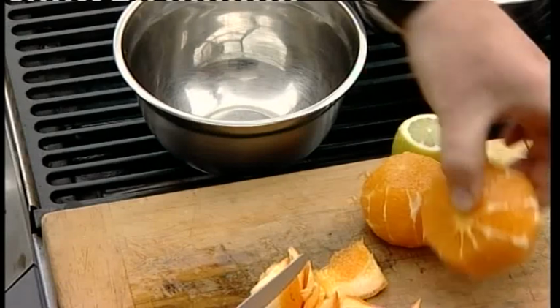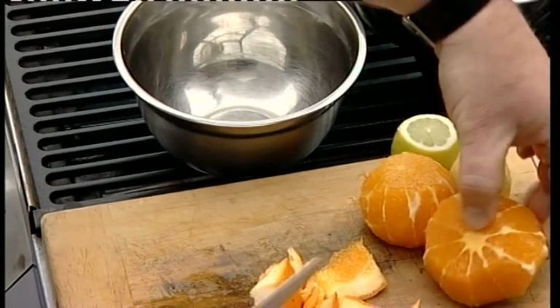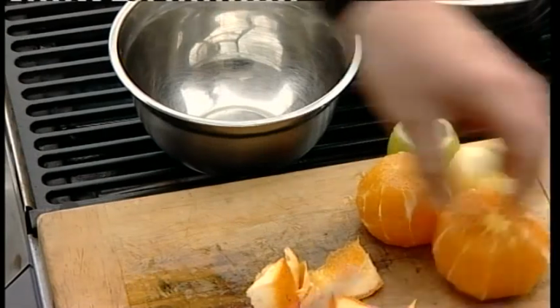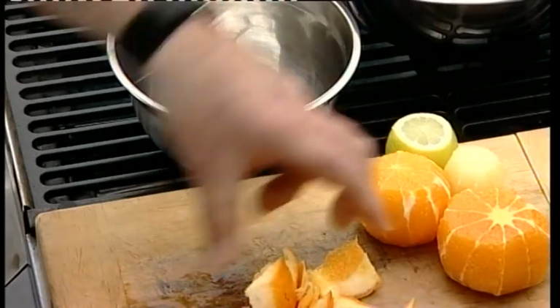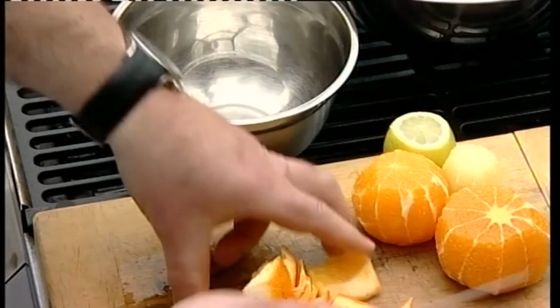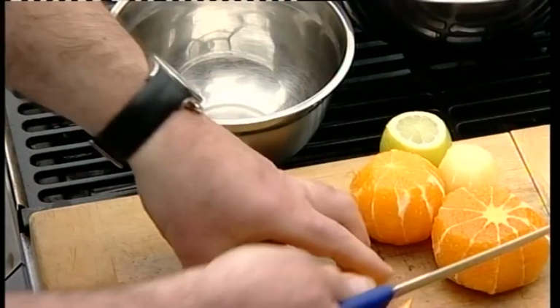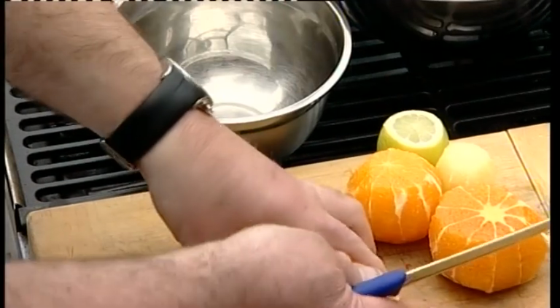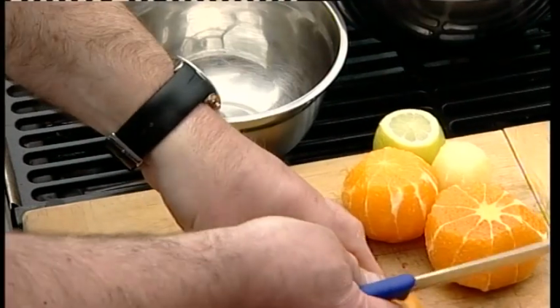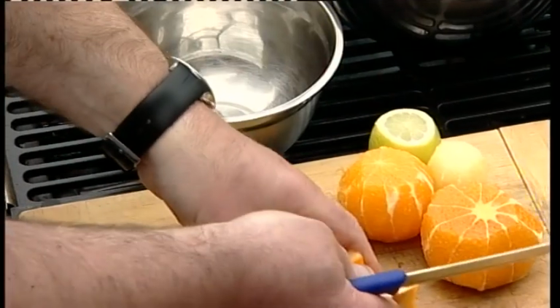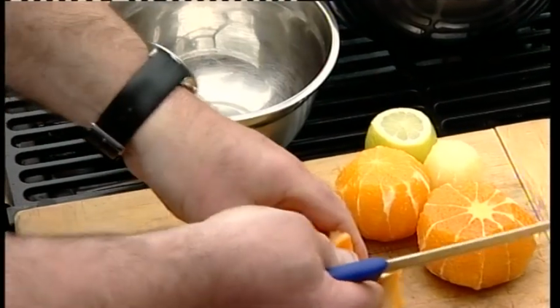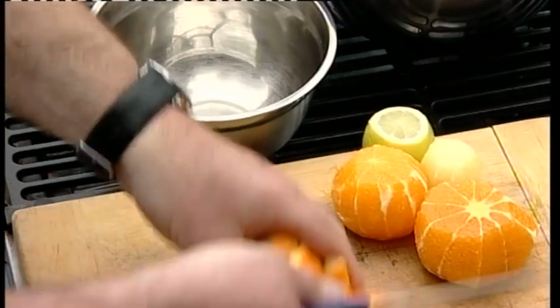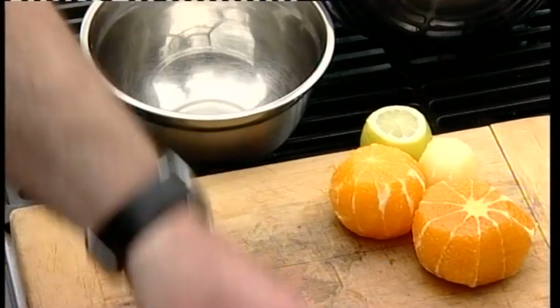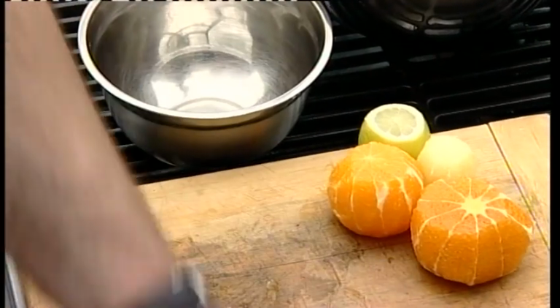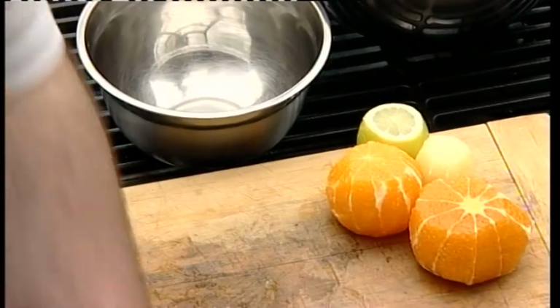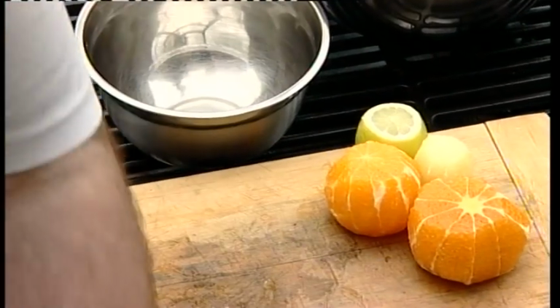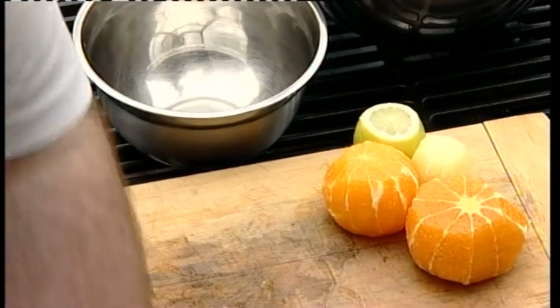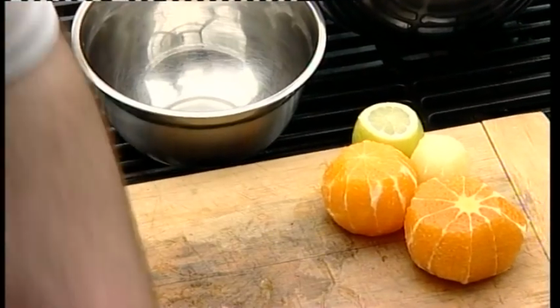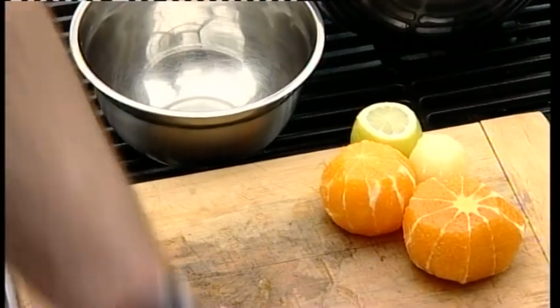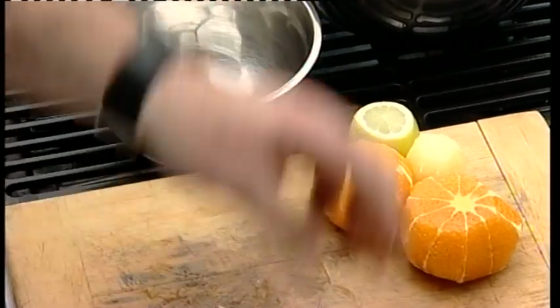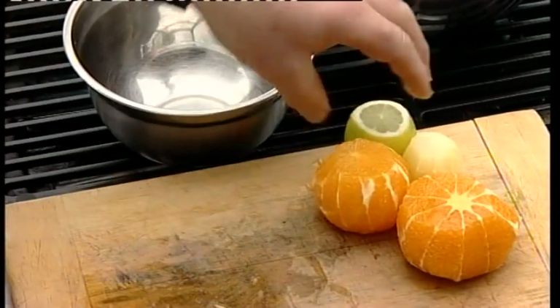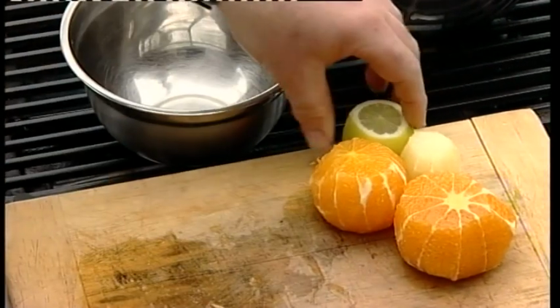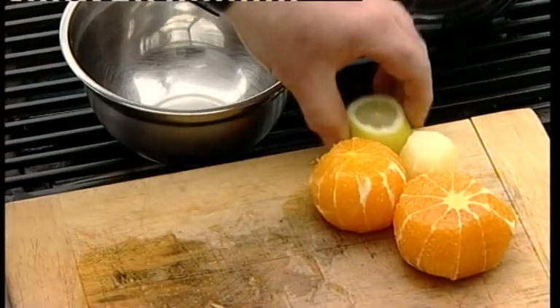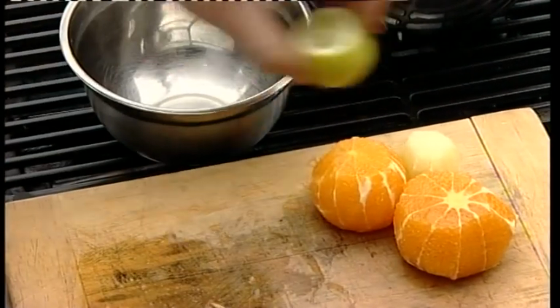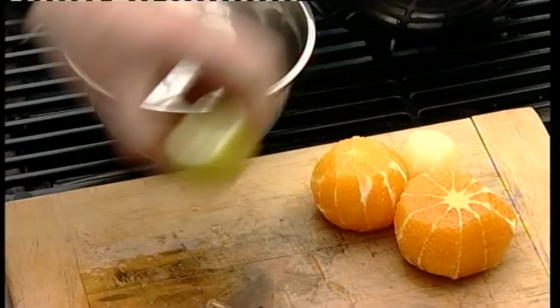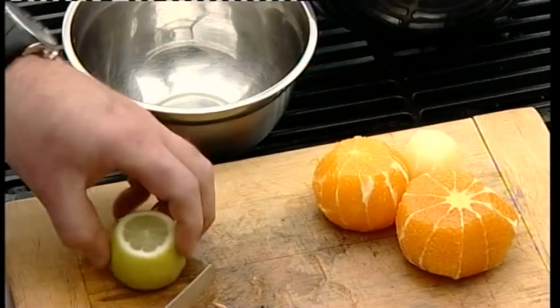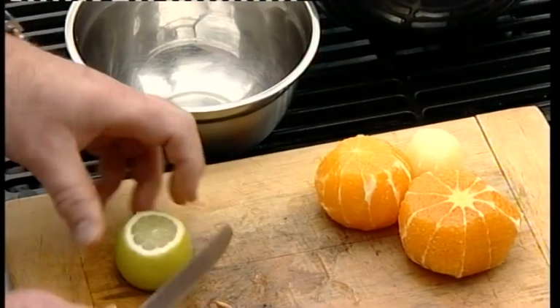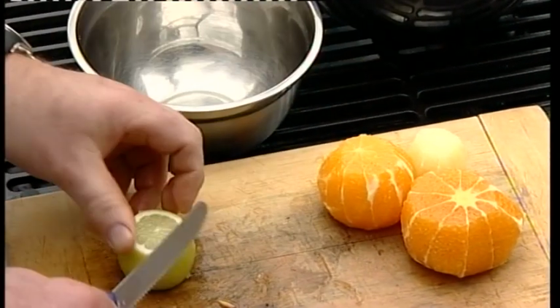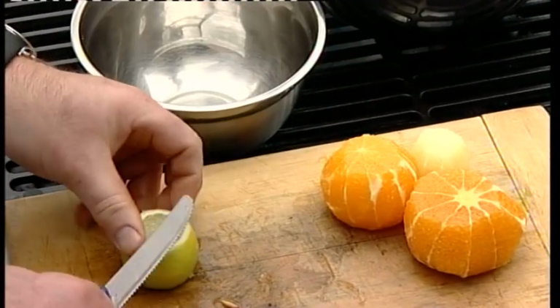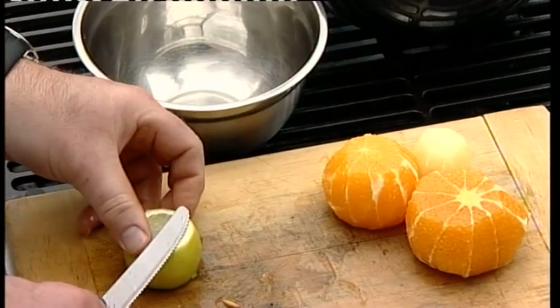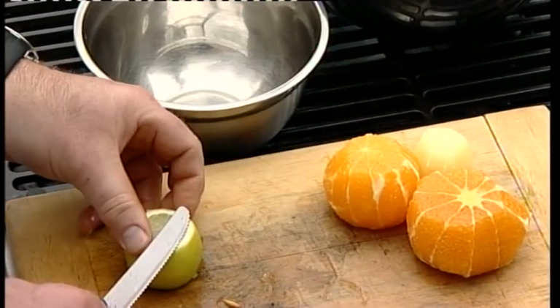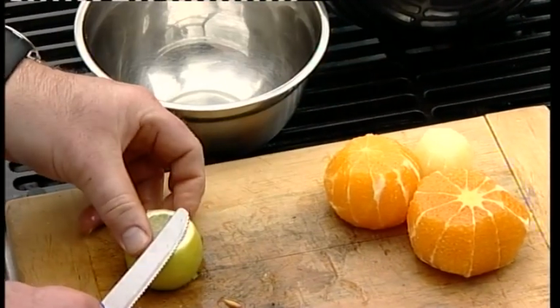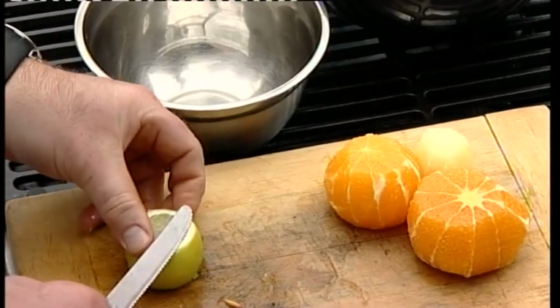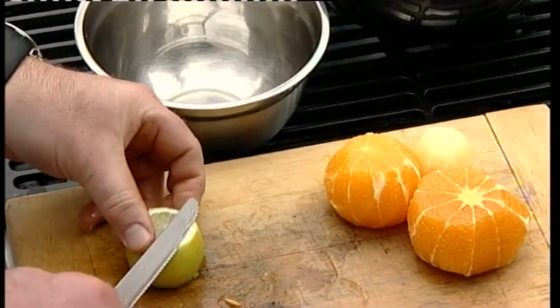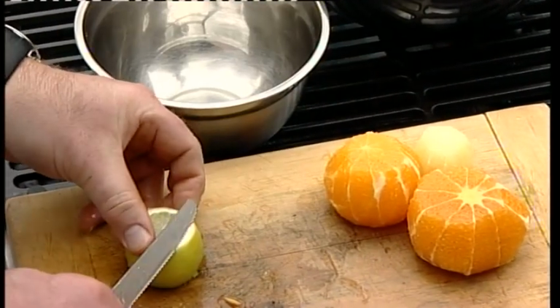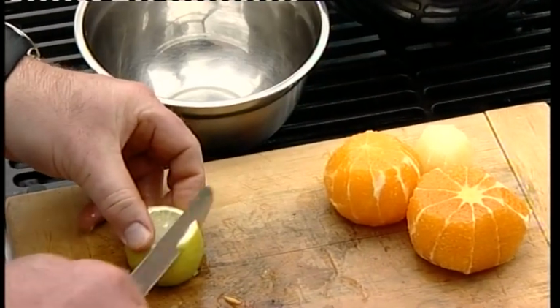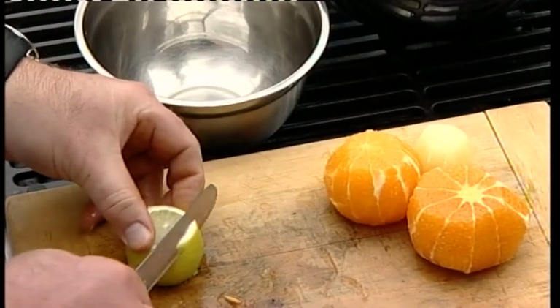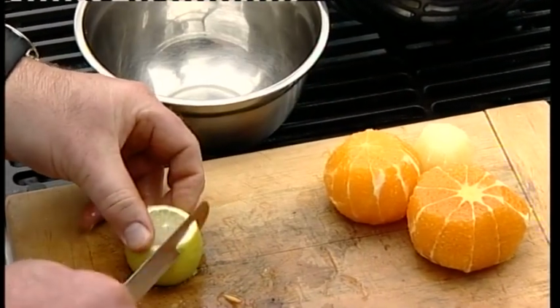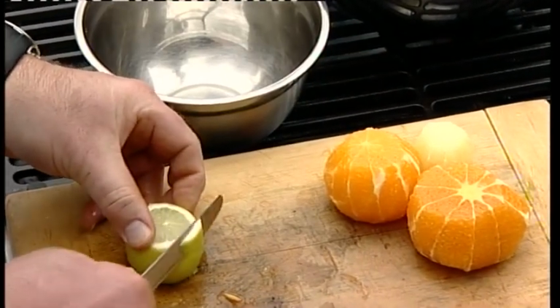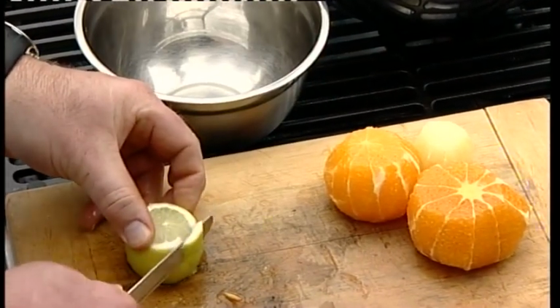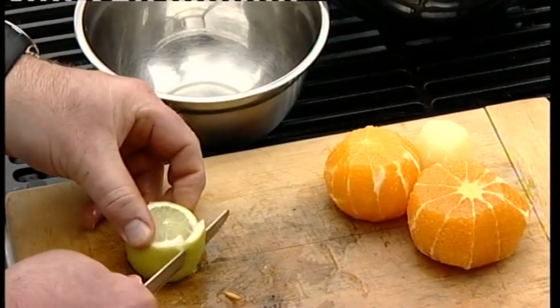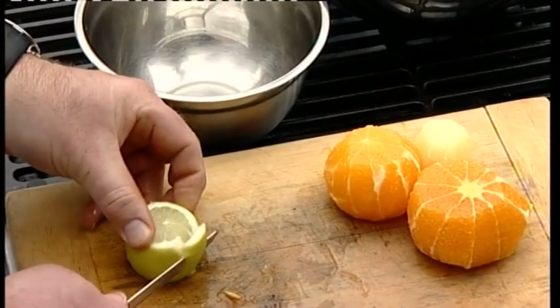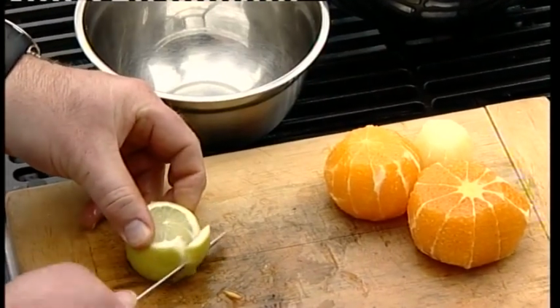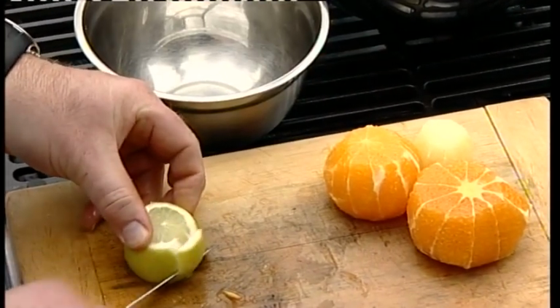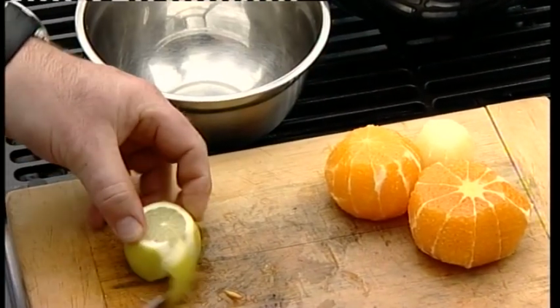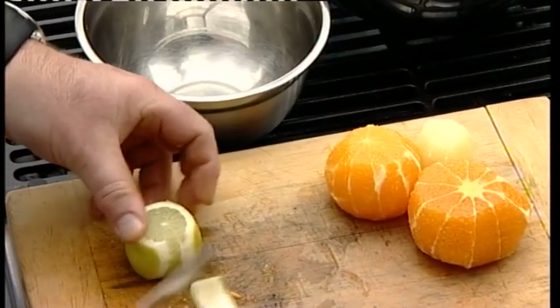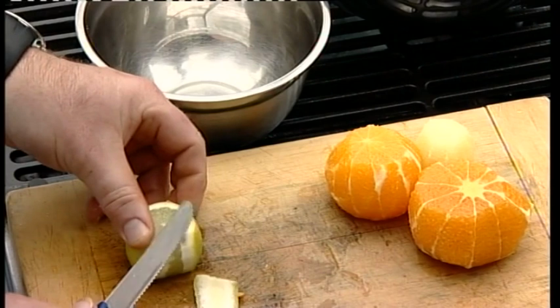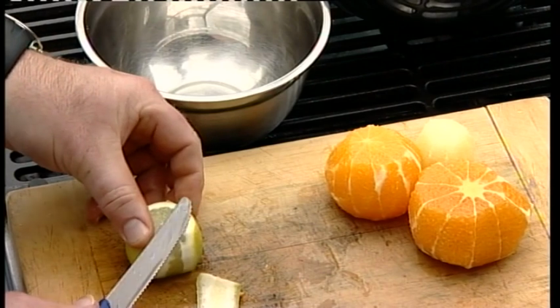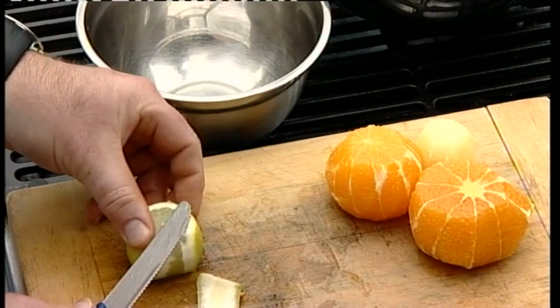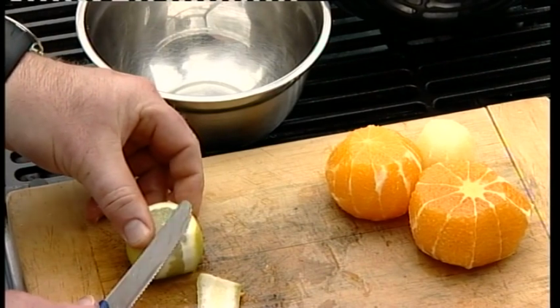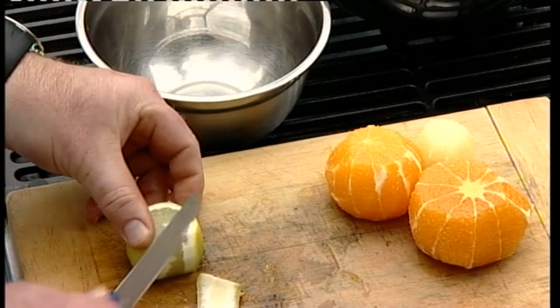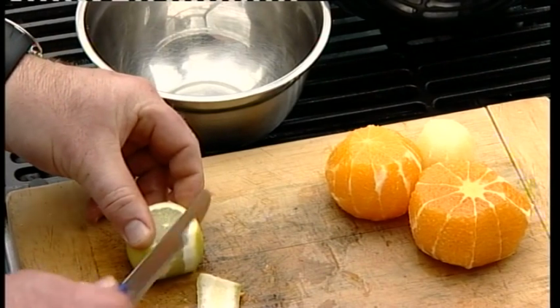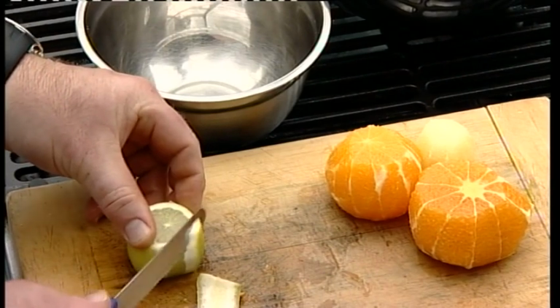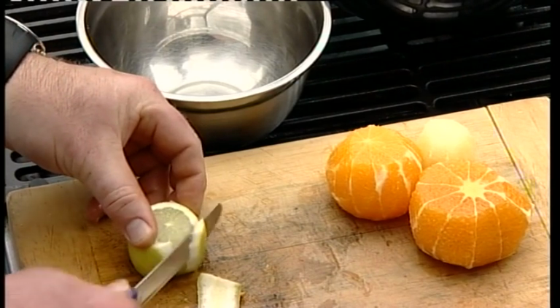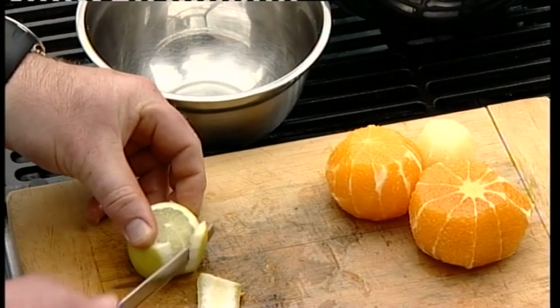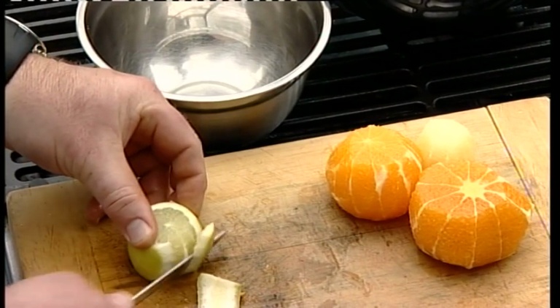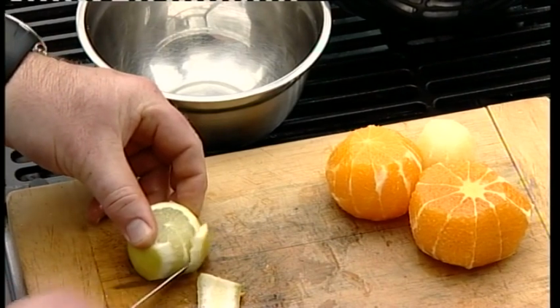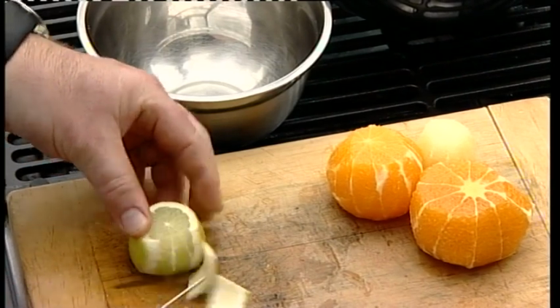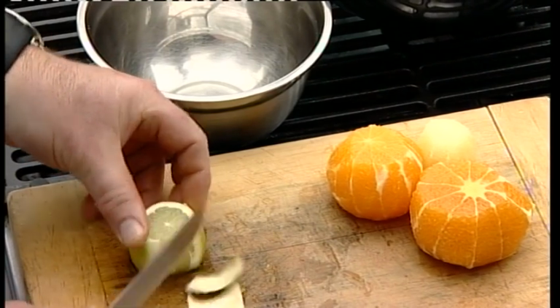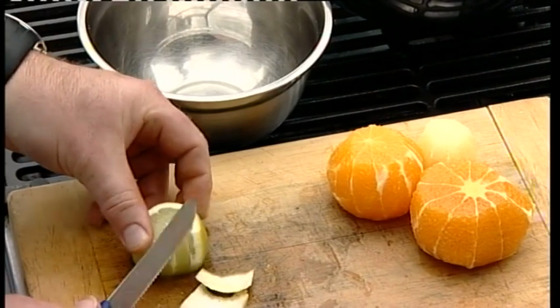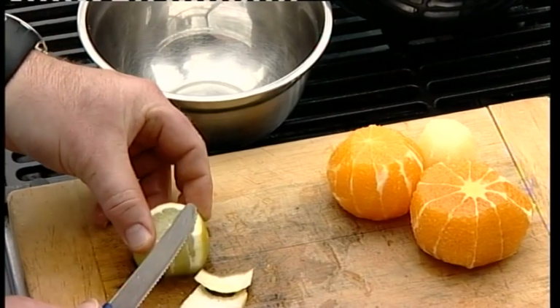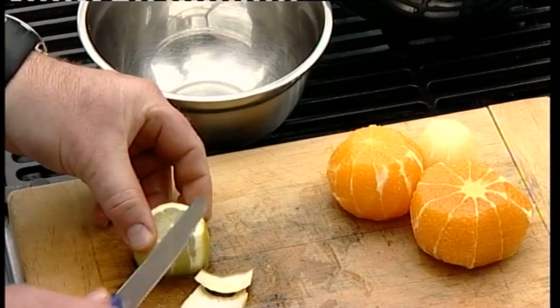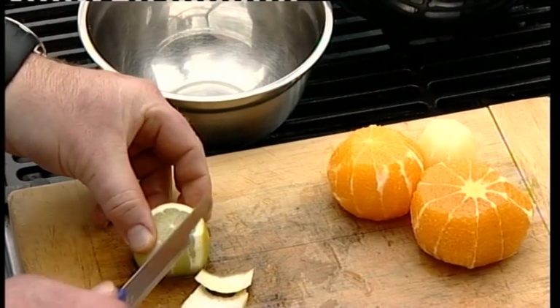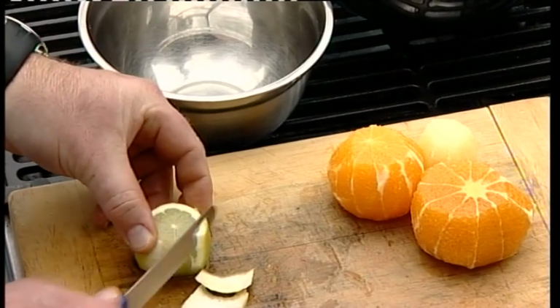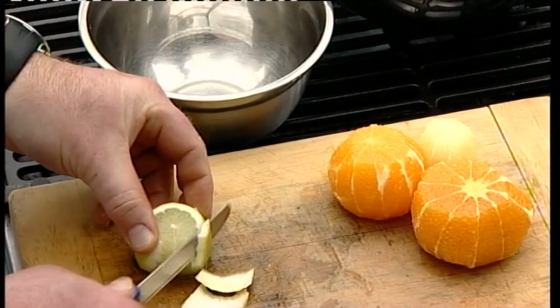Some grapefruit, I've got orange, lemon, and I'm just taking off the skin off a nice fresh lime.